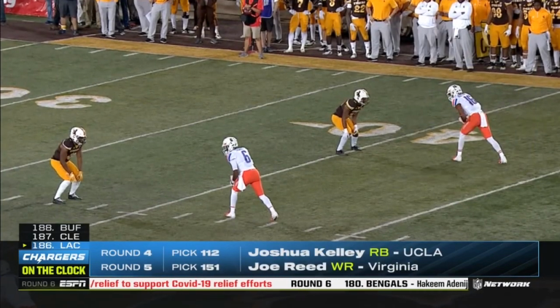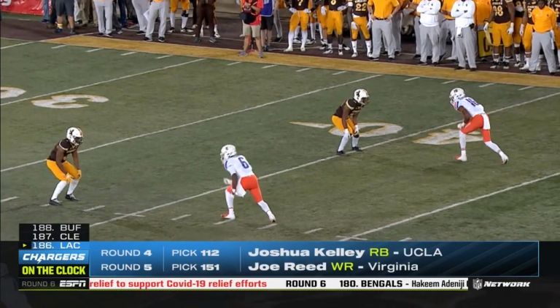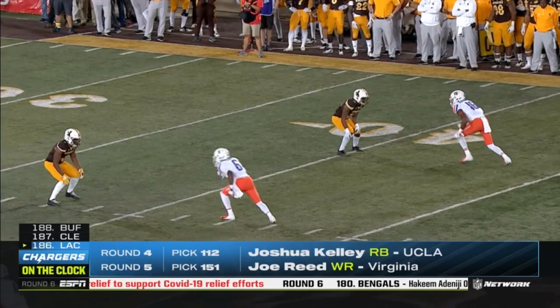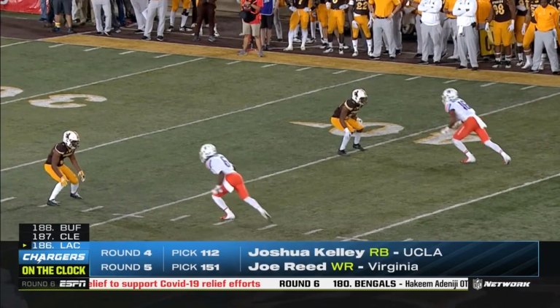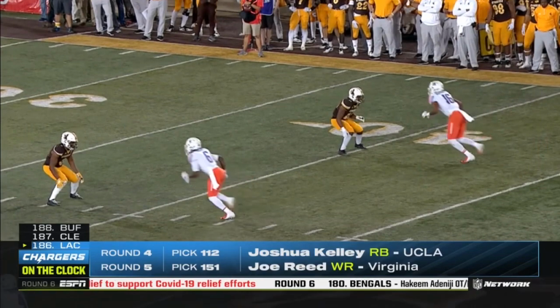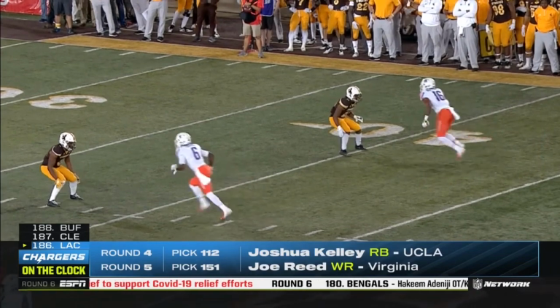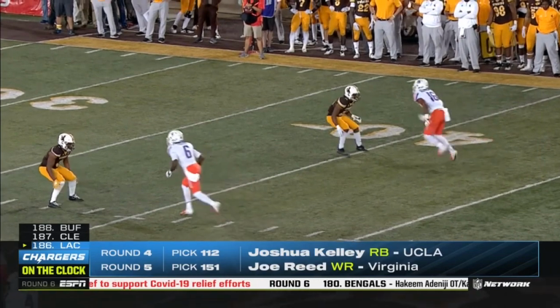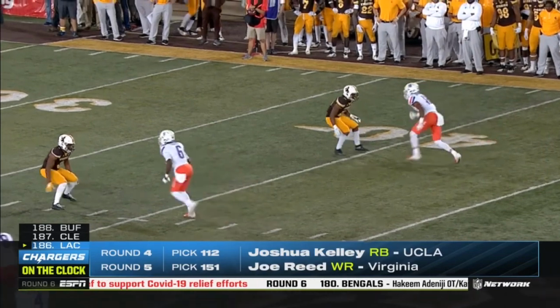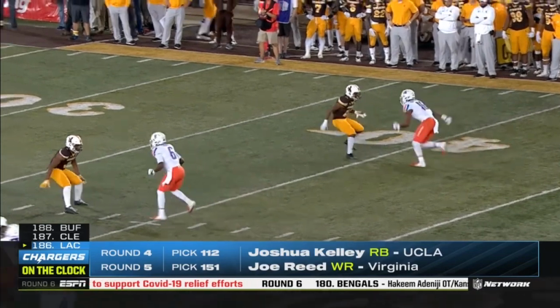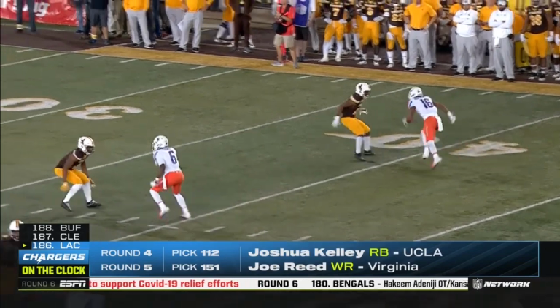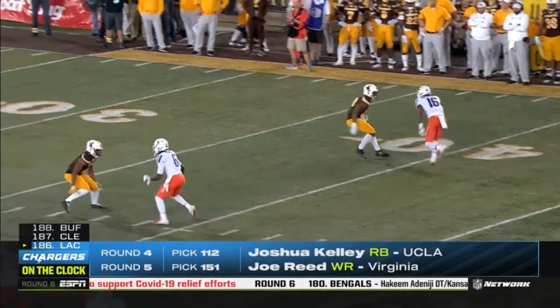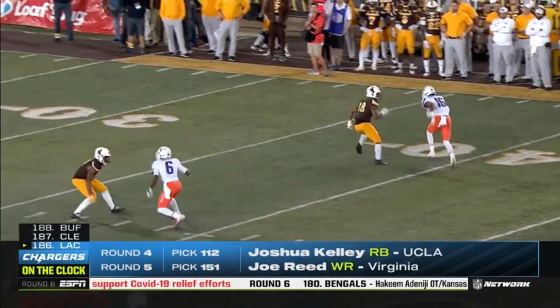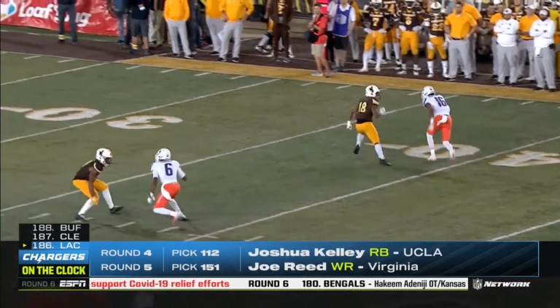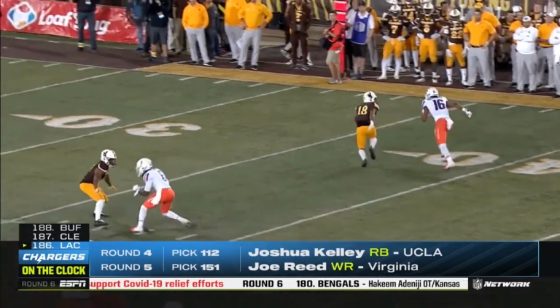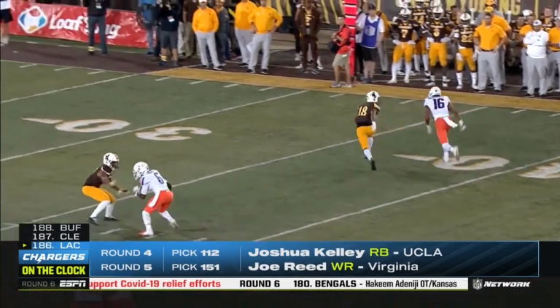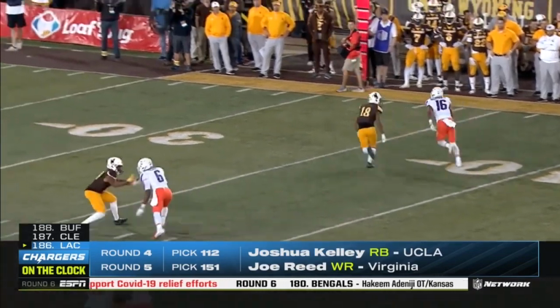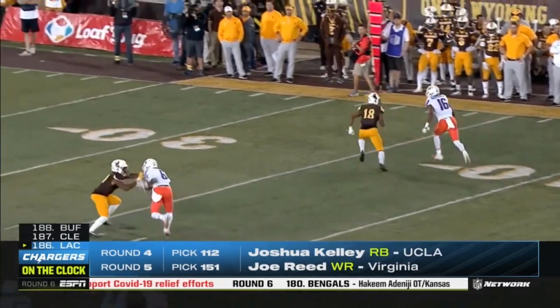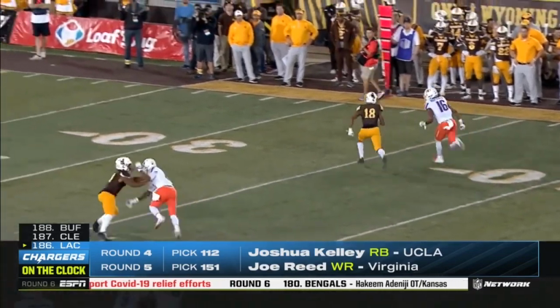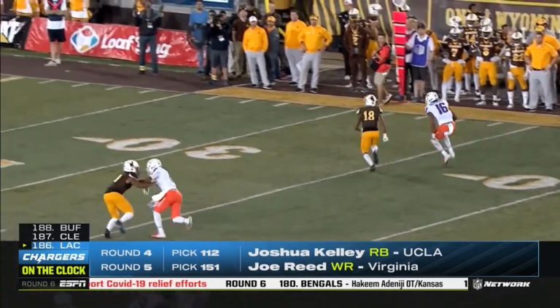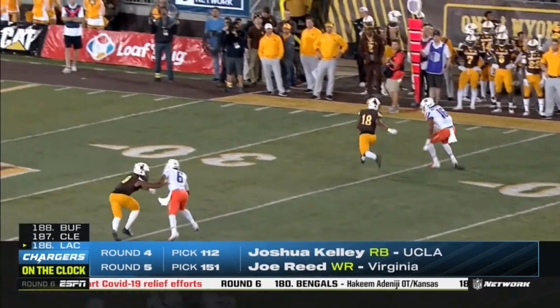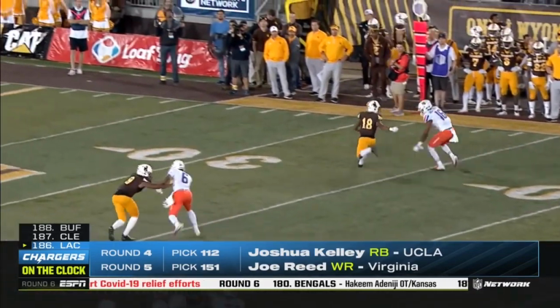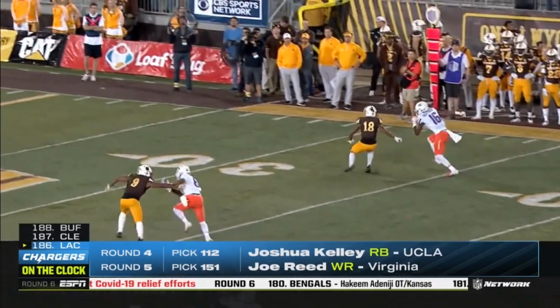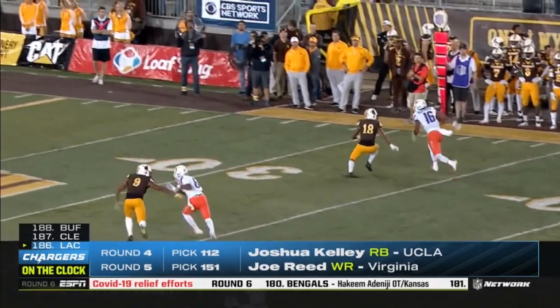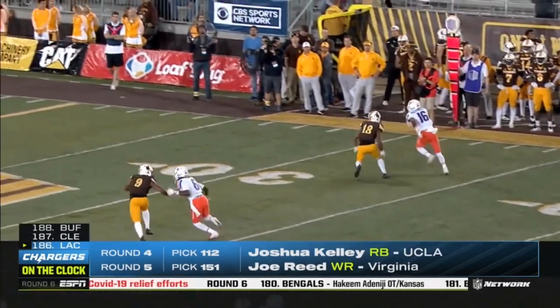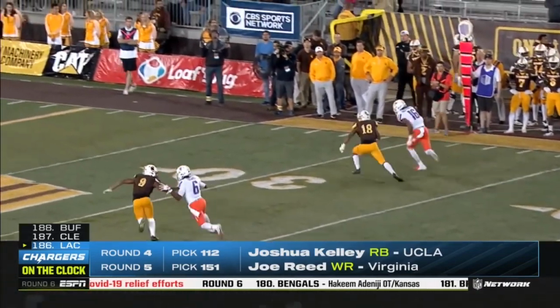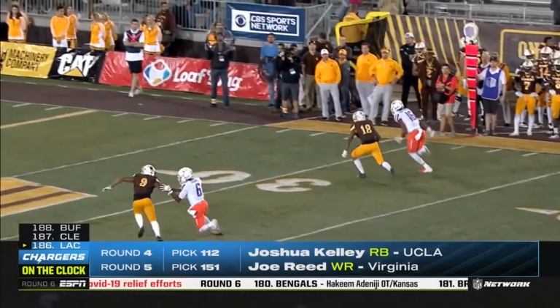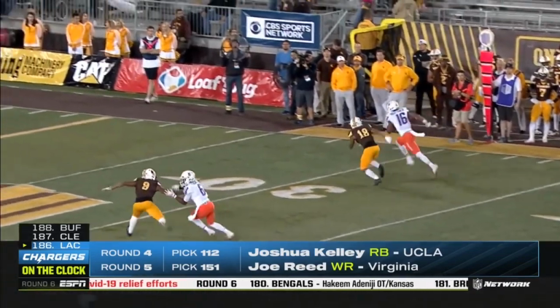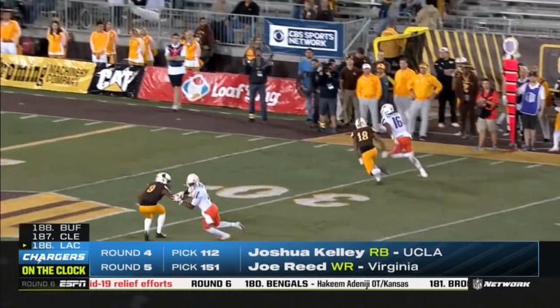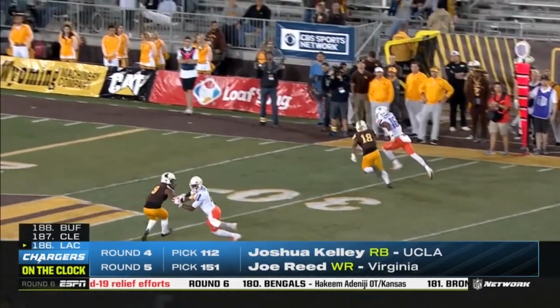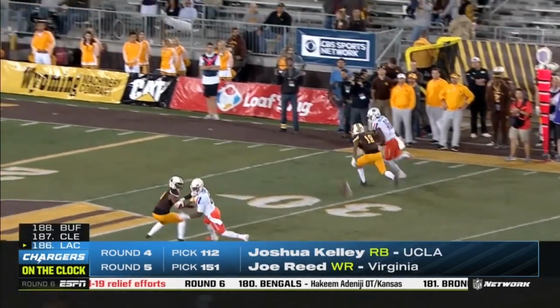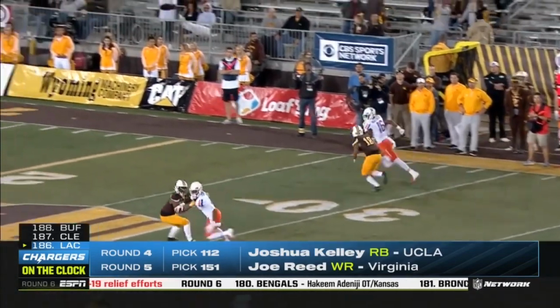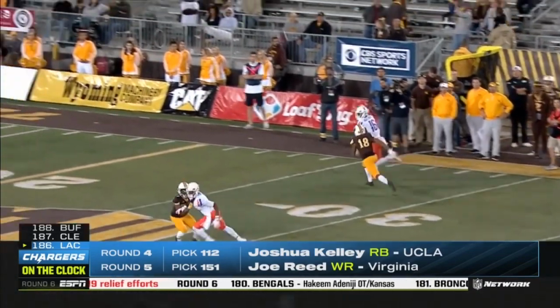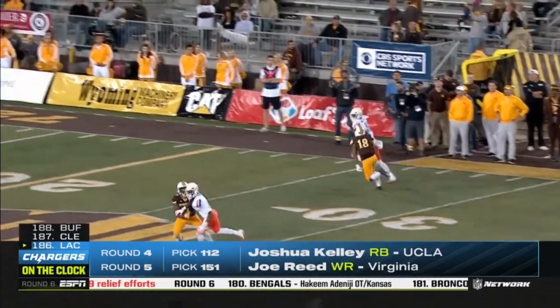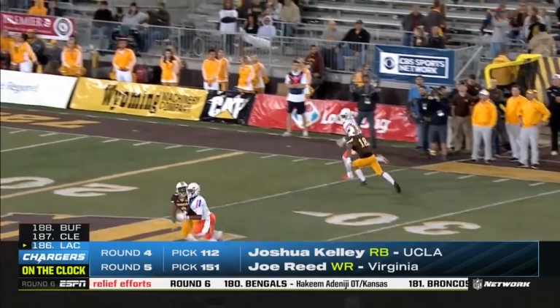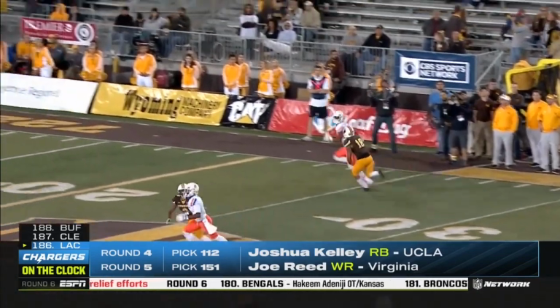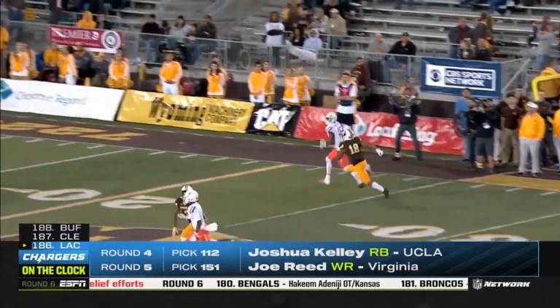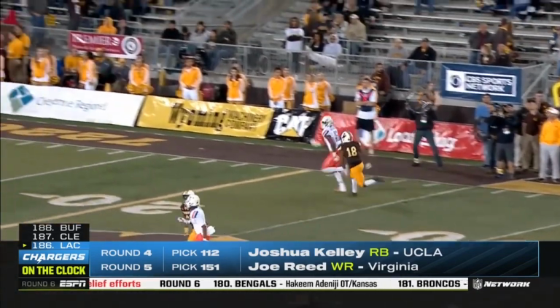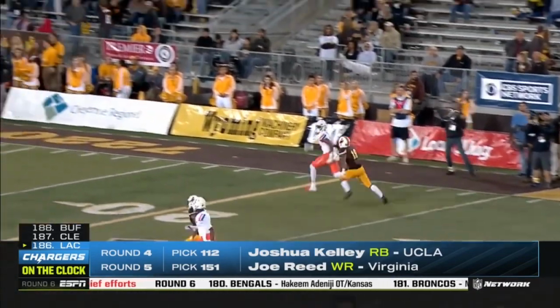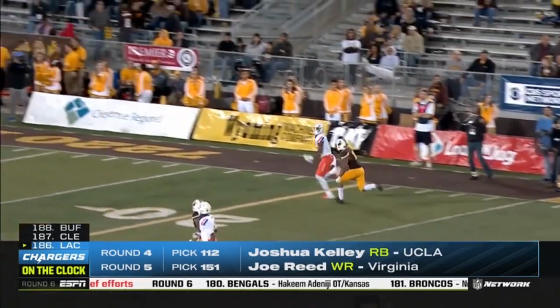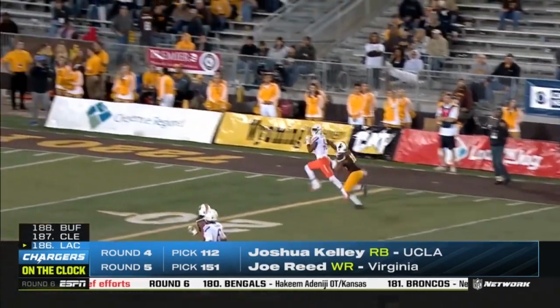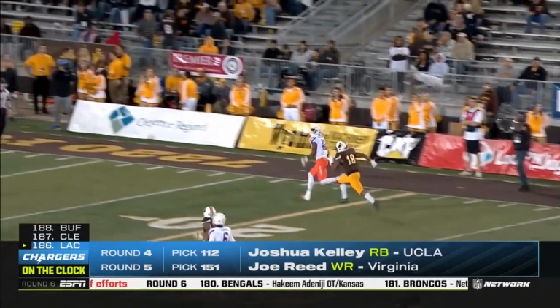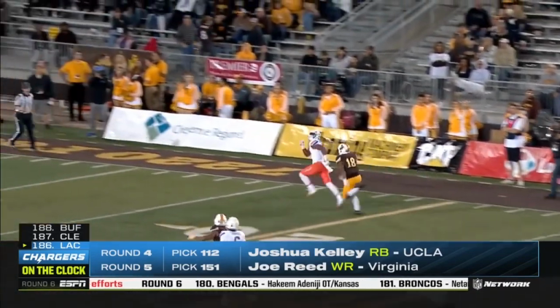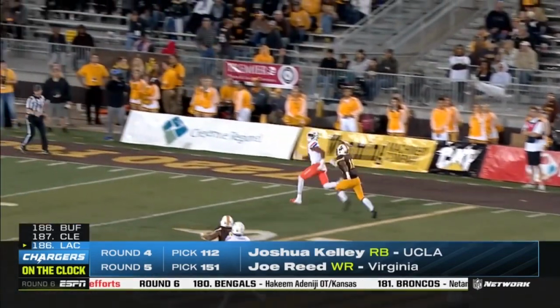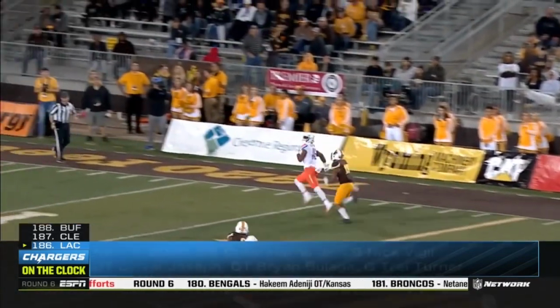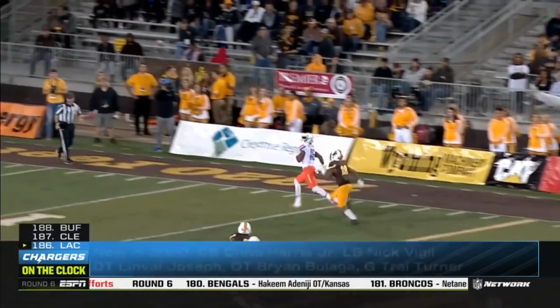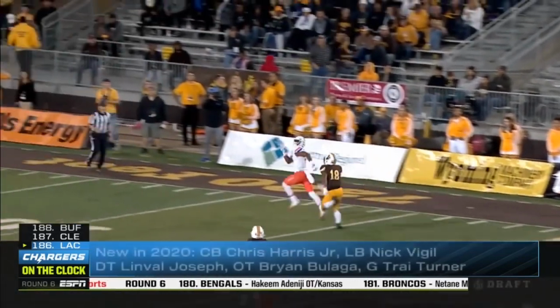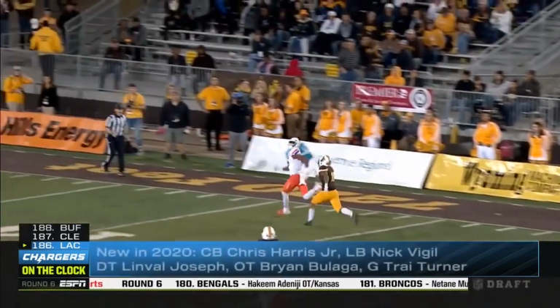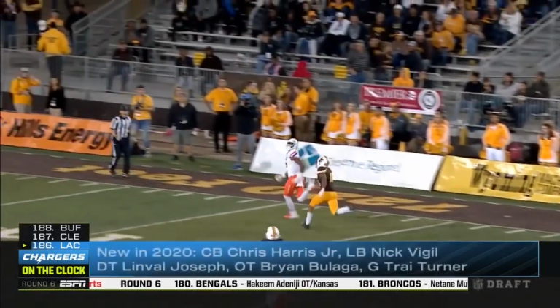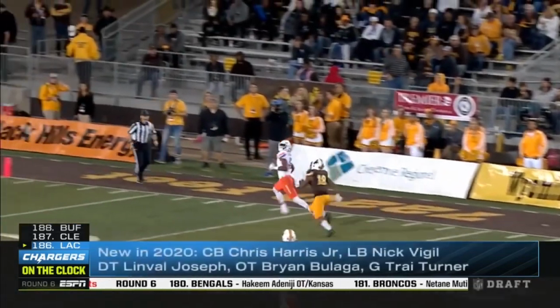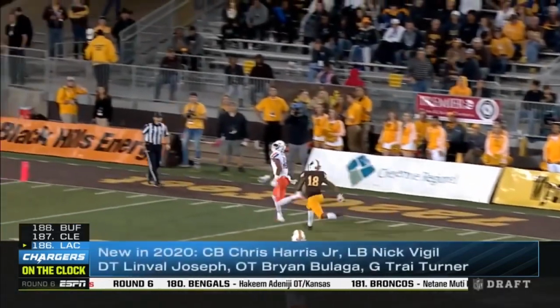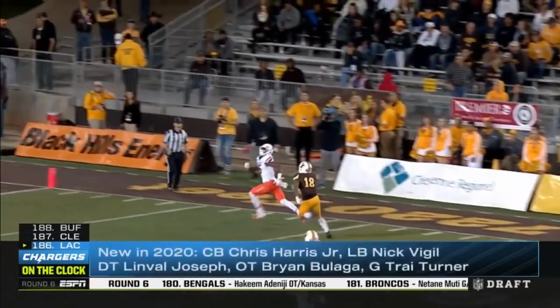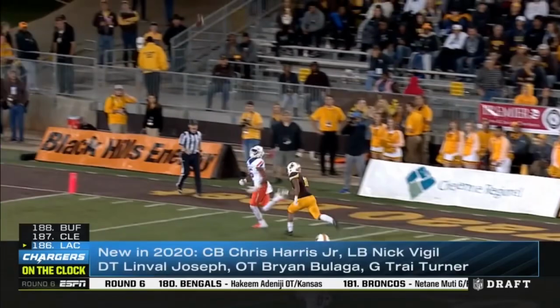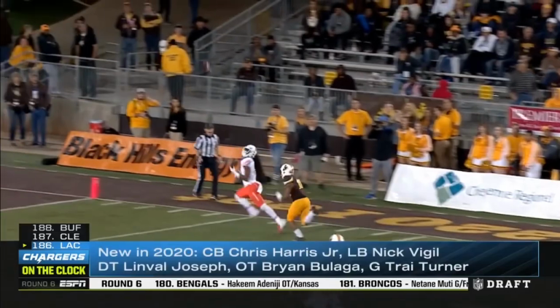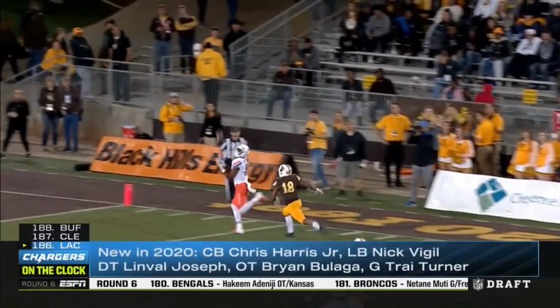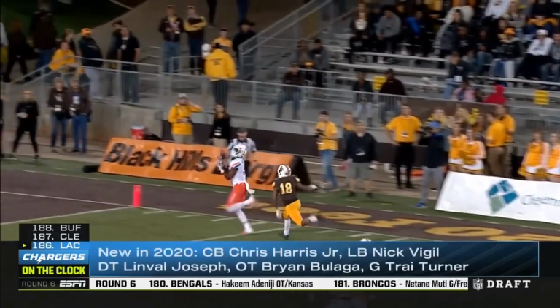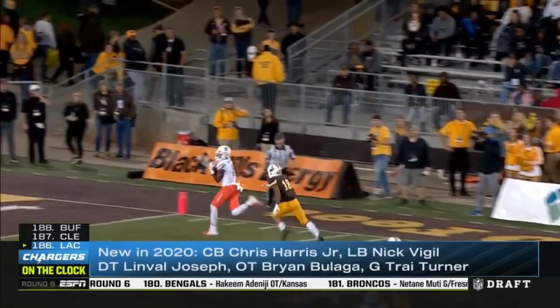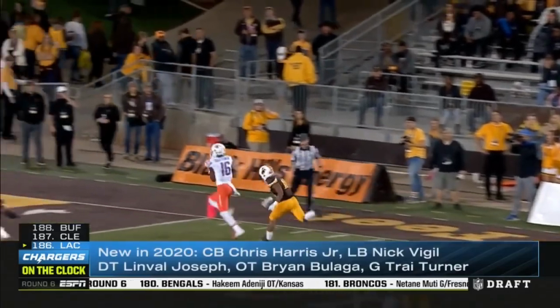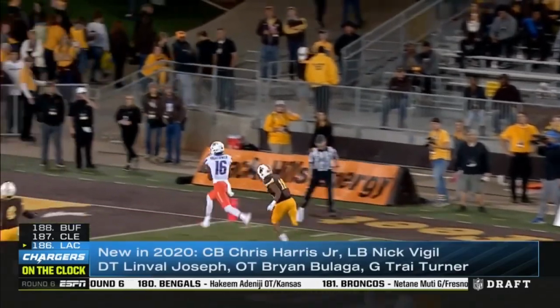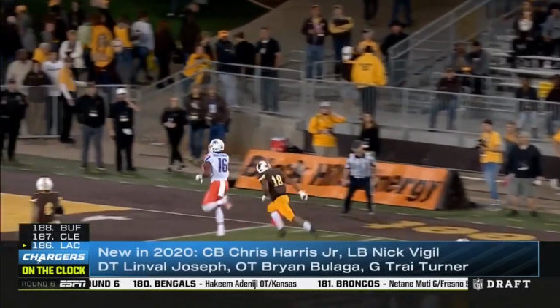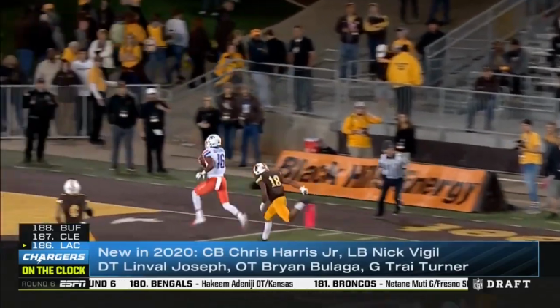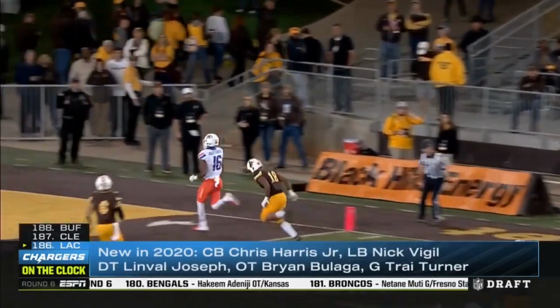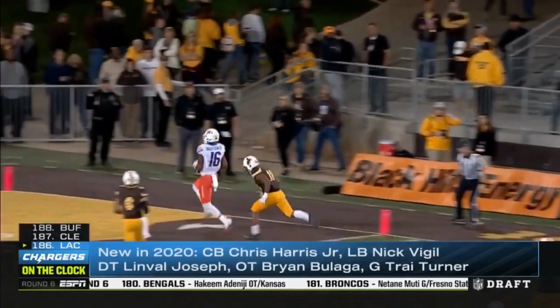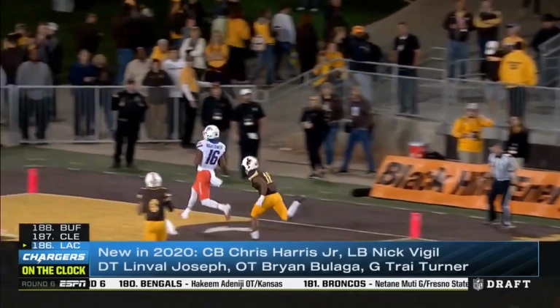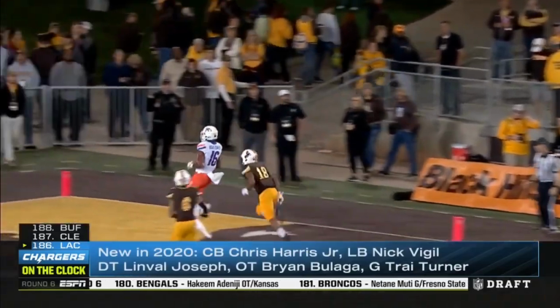The Eagles have added some speed here with John Hightower — 4.43 in the 40-yard dash at 6-1, about 190 pounds.